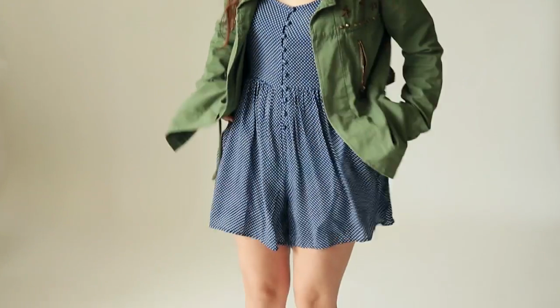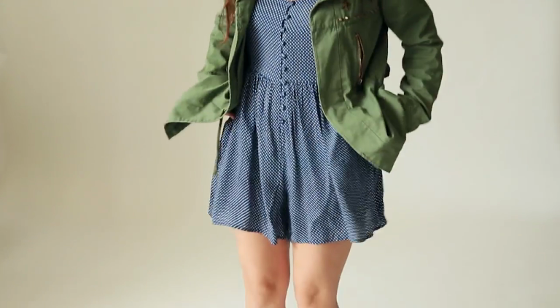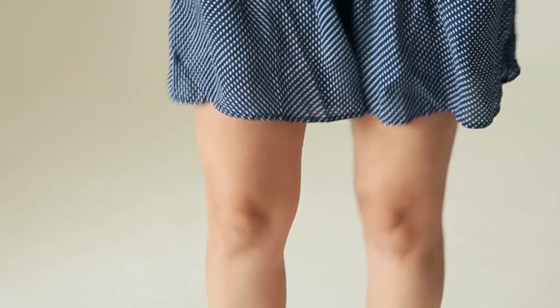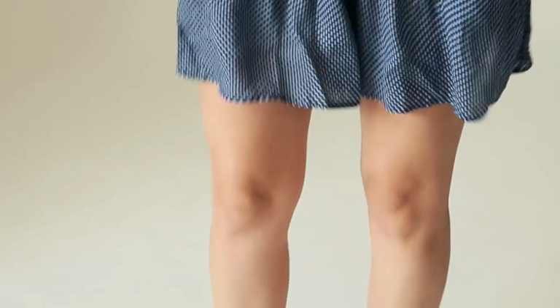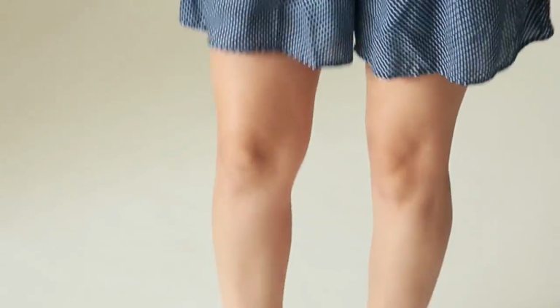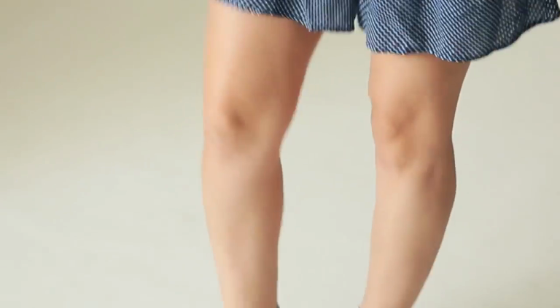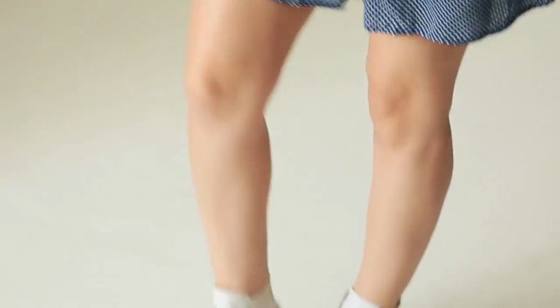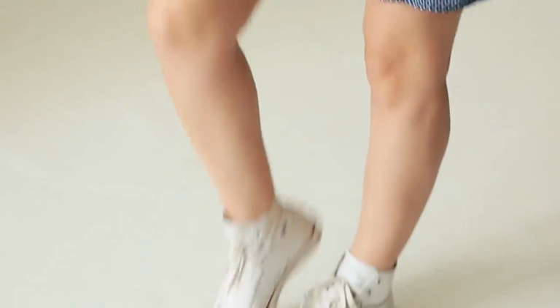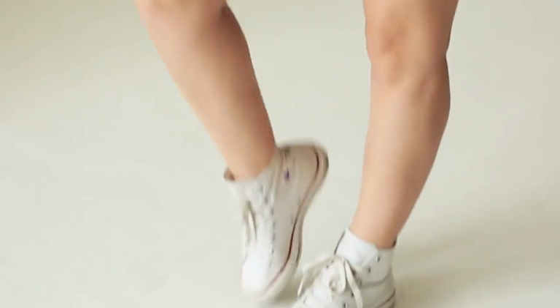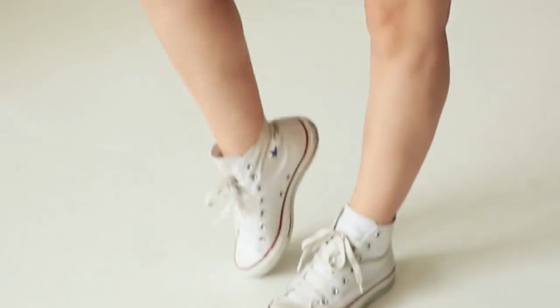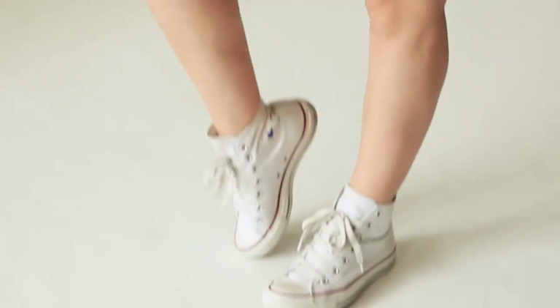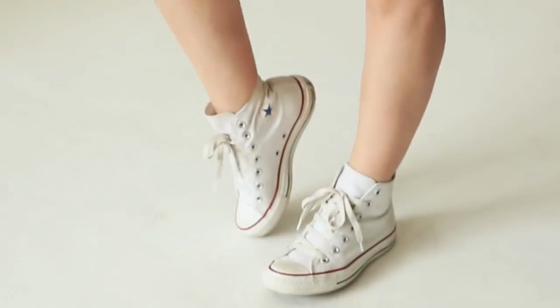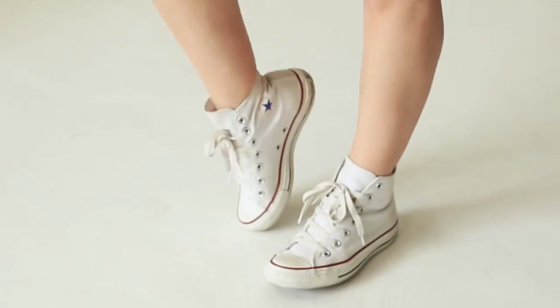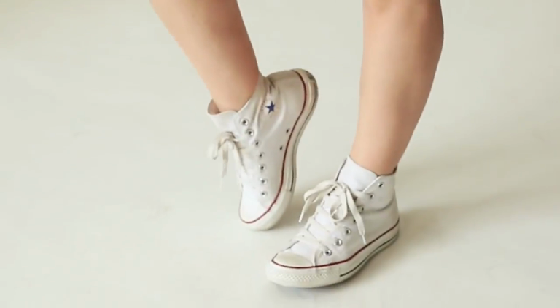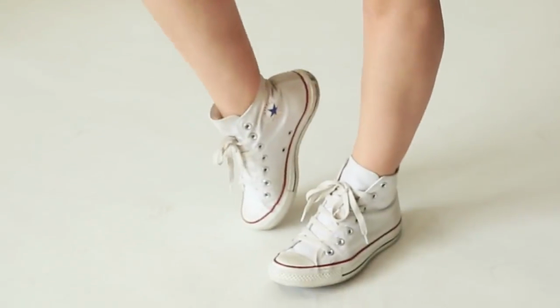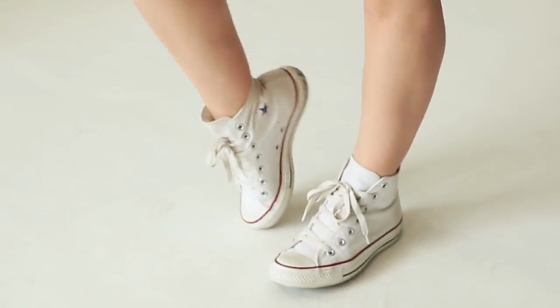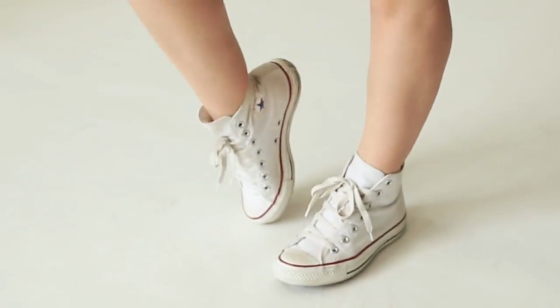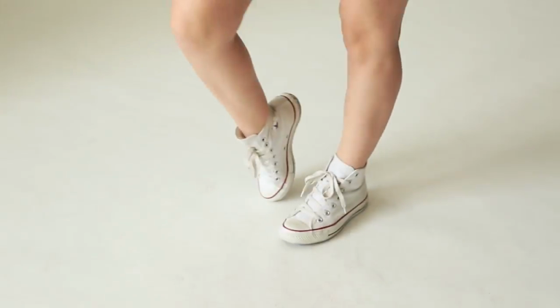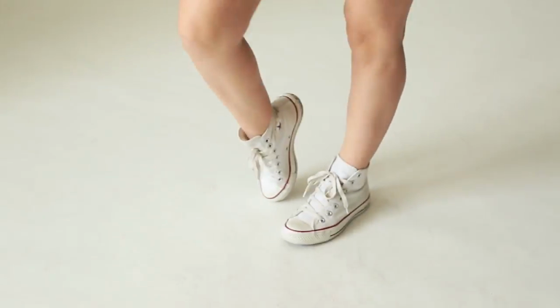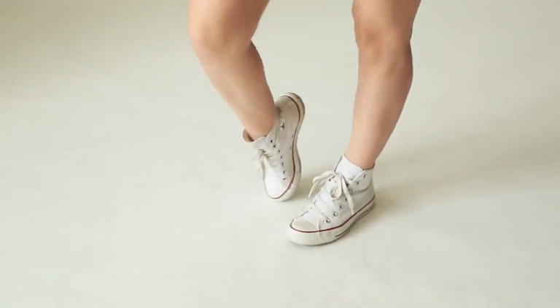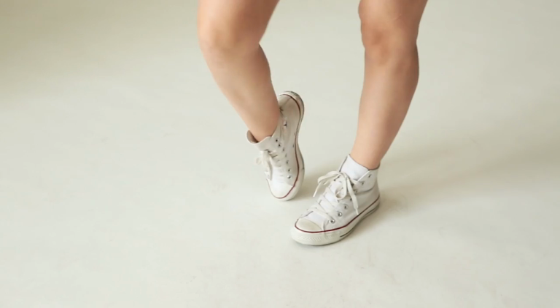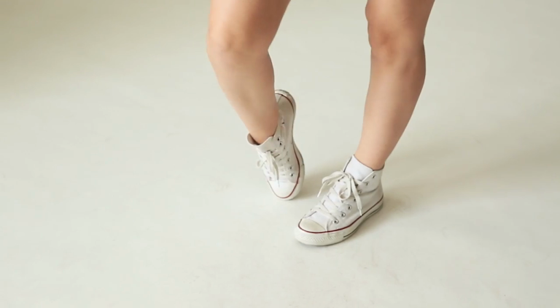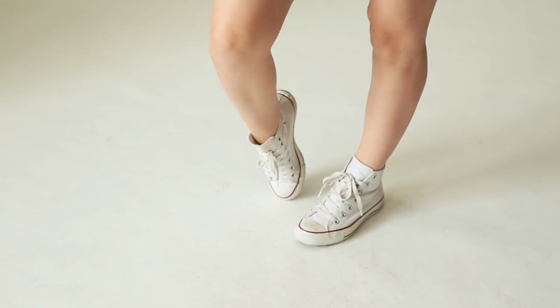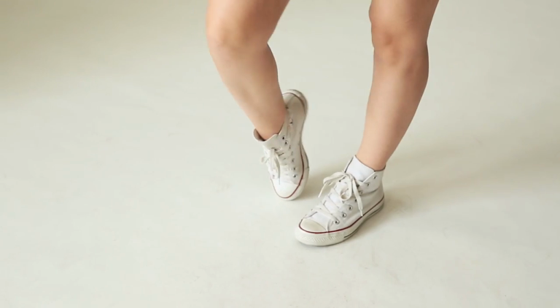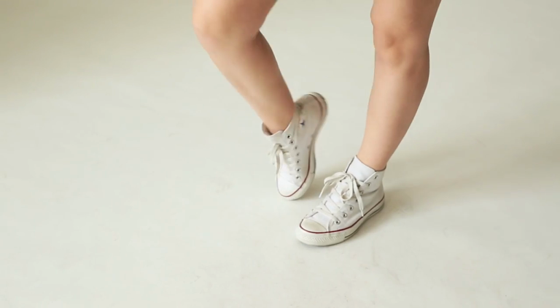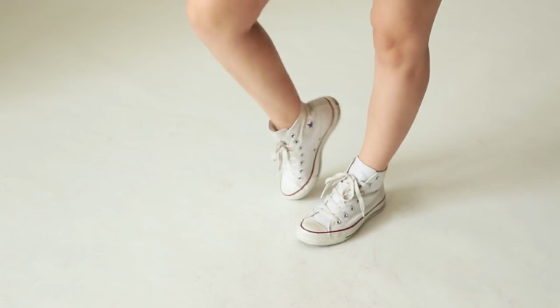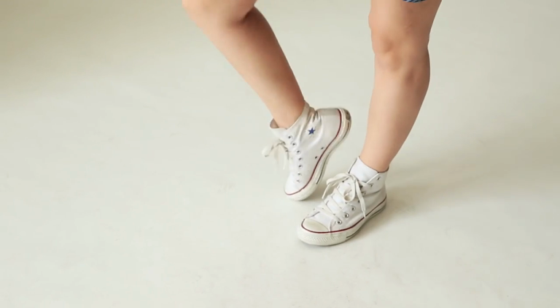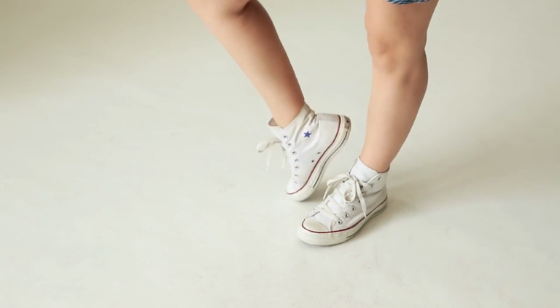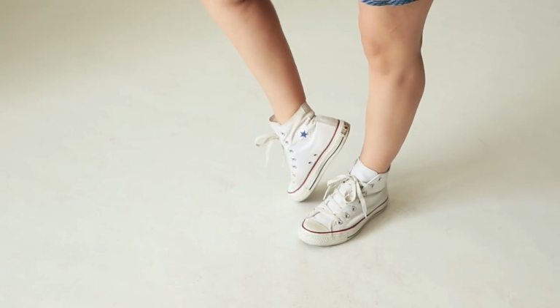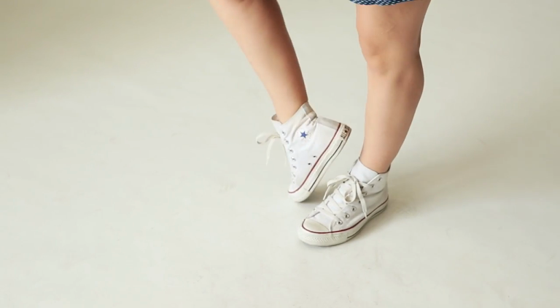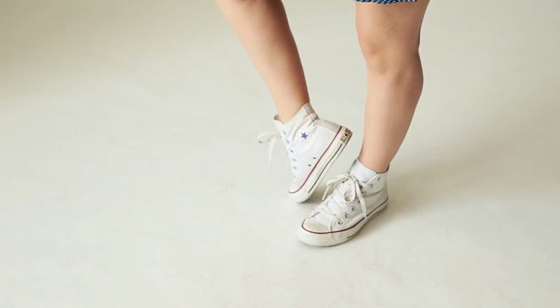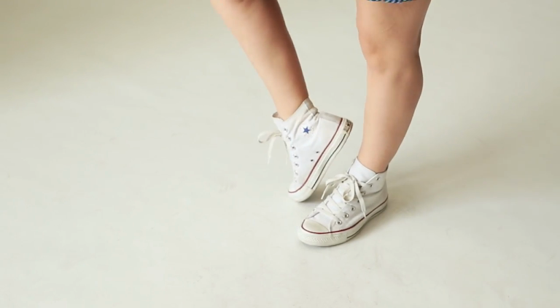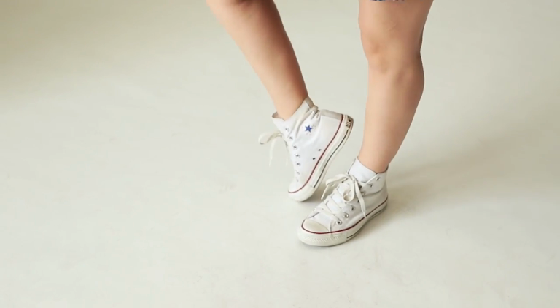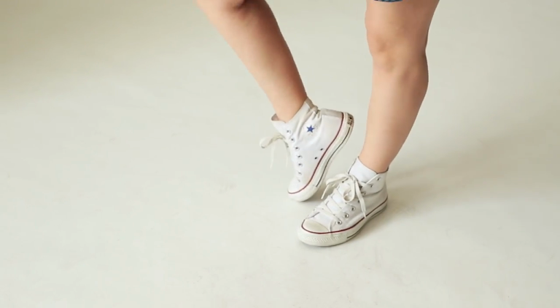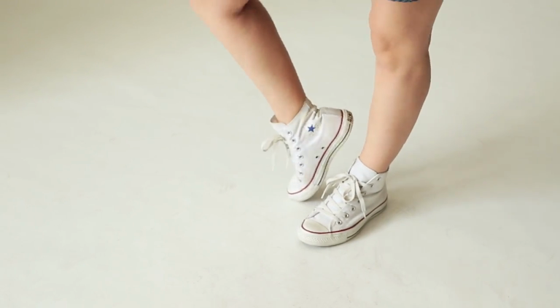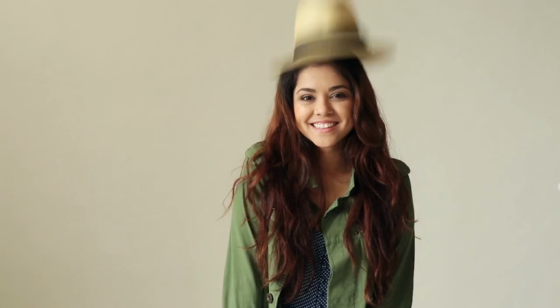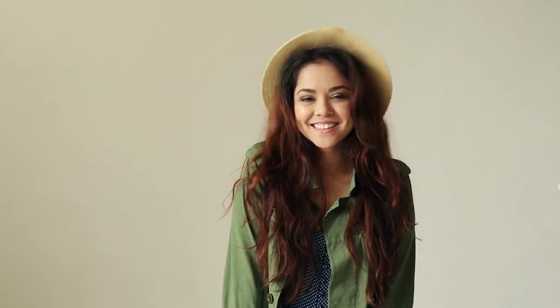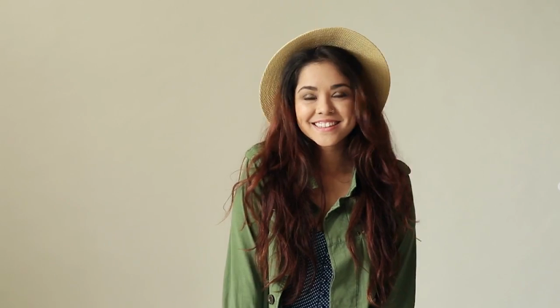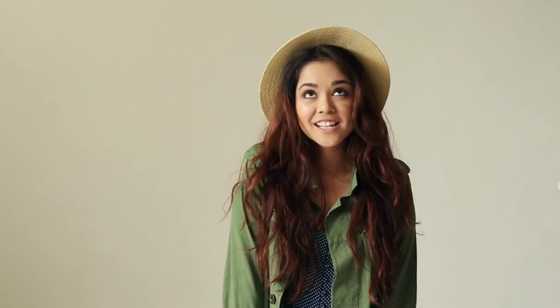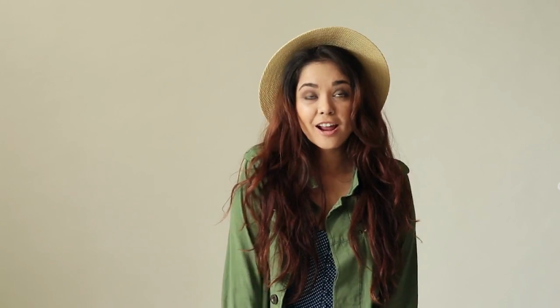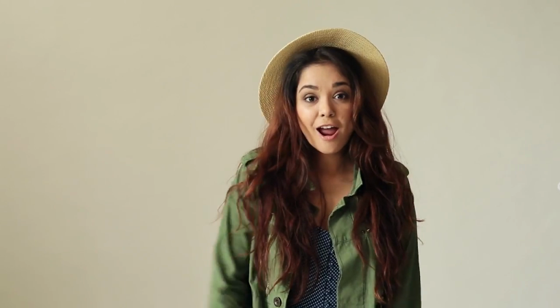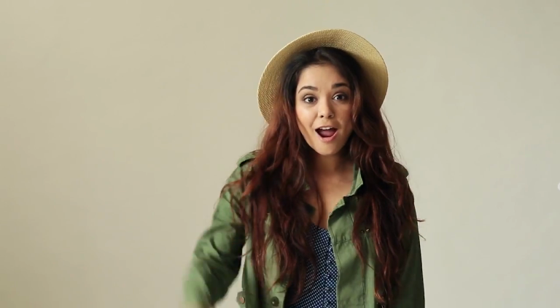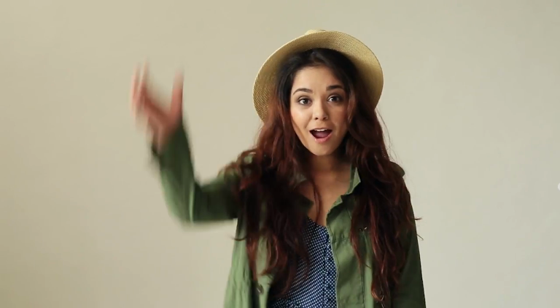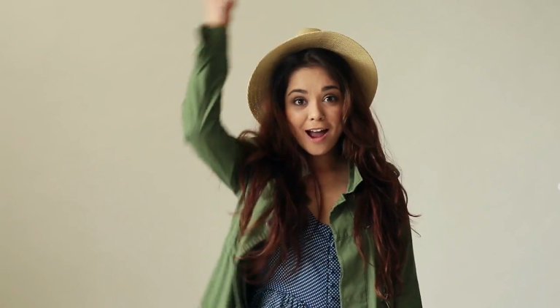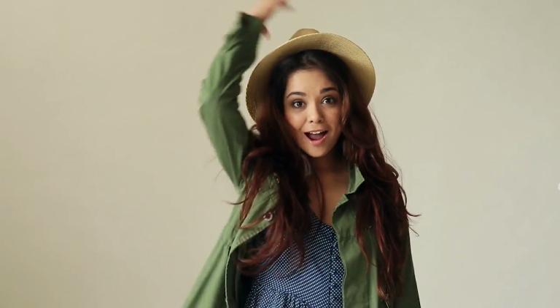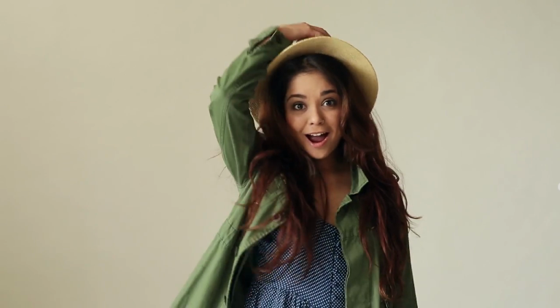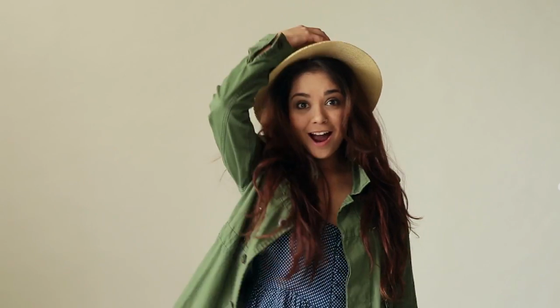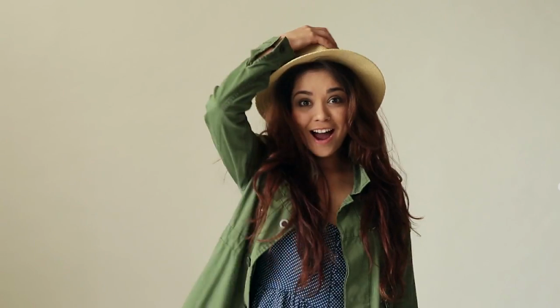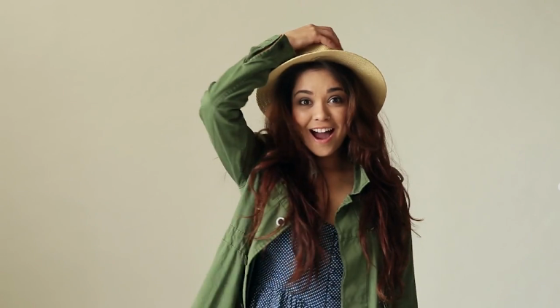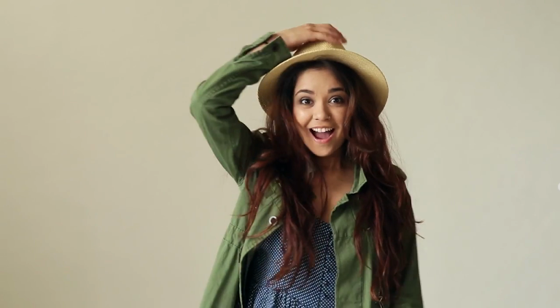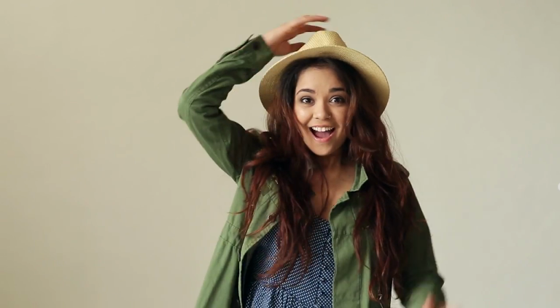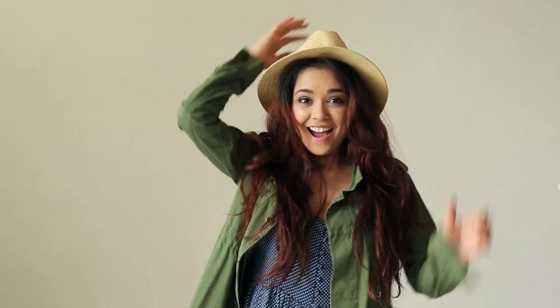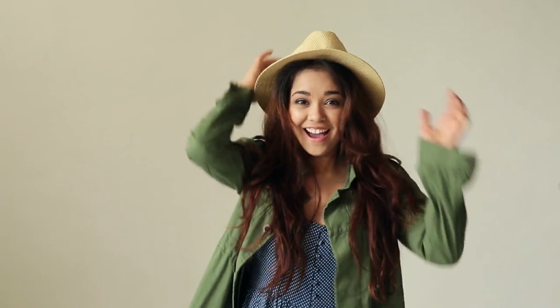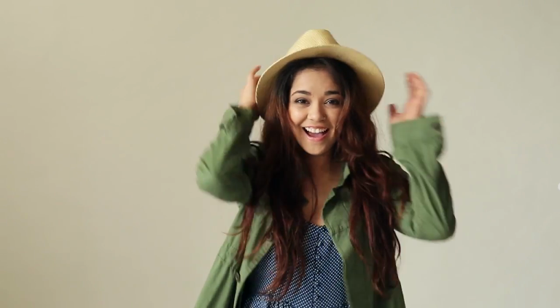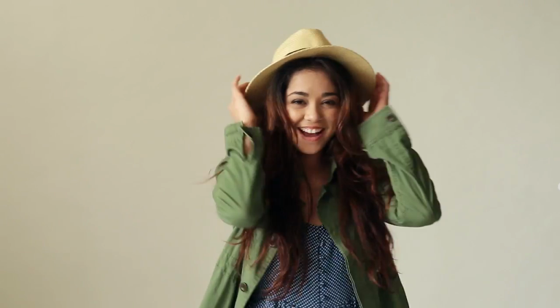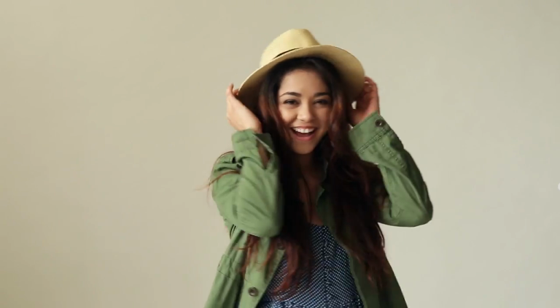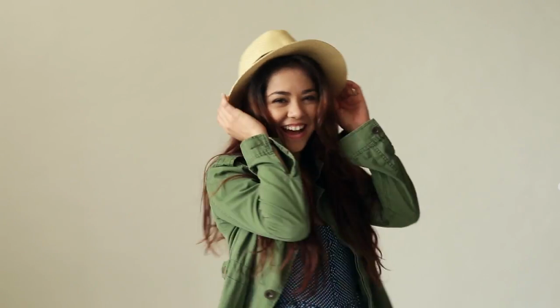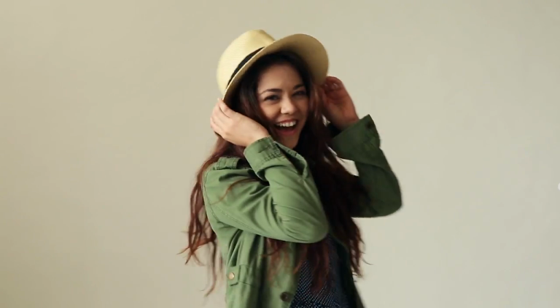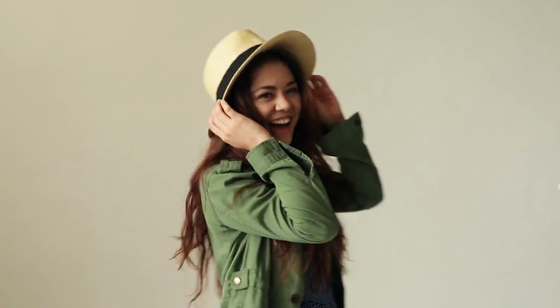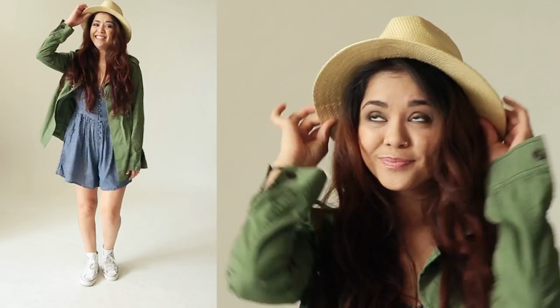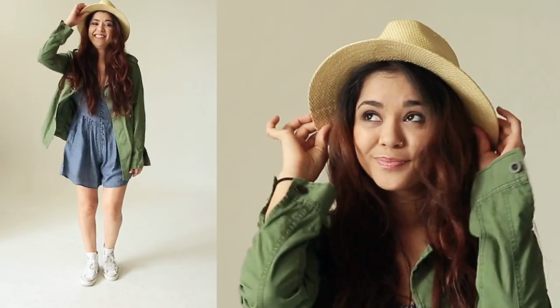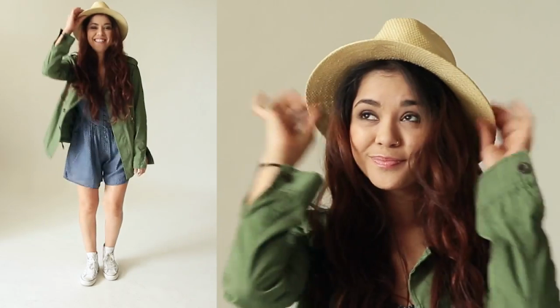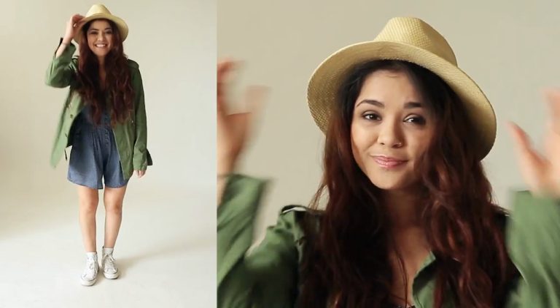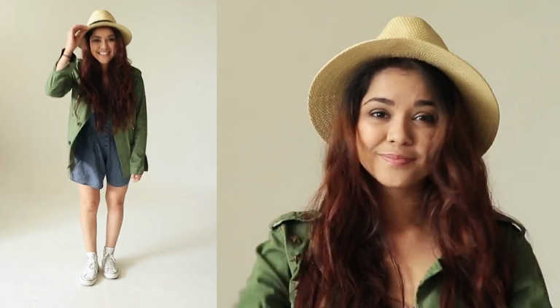You can rock pretty much any shoe with this, from chucks to wedges. Then I'd finish it off with my favorite accessory — a hat.